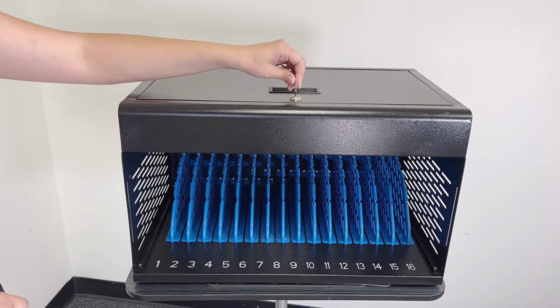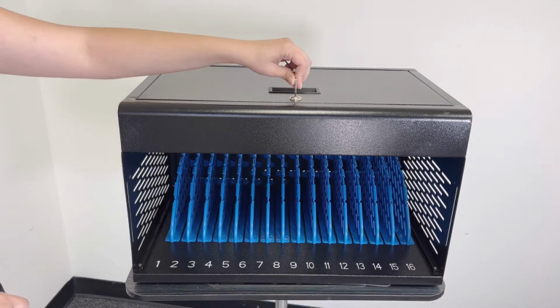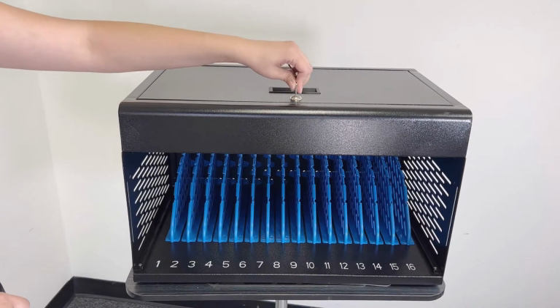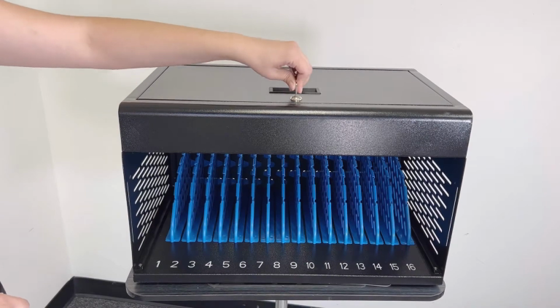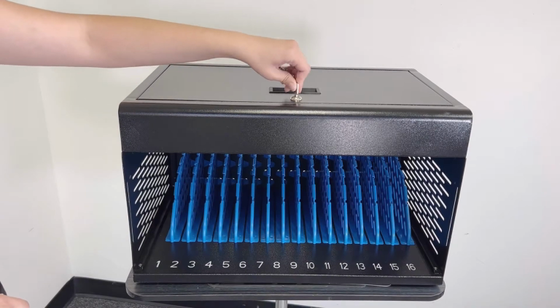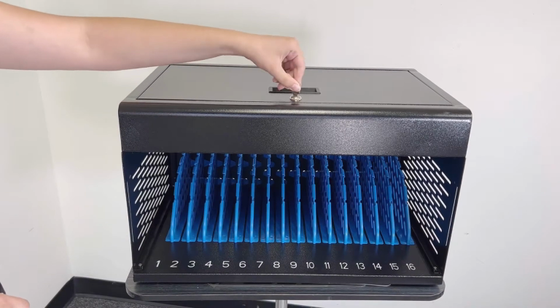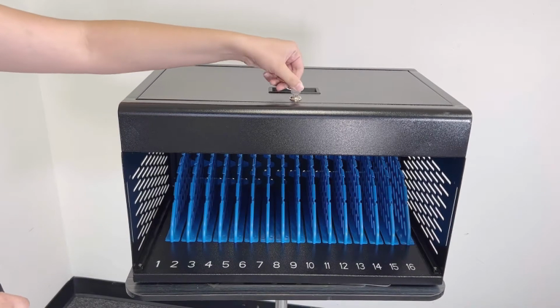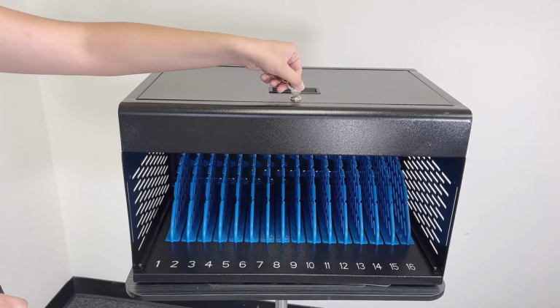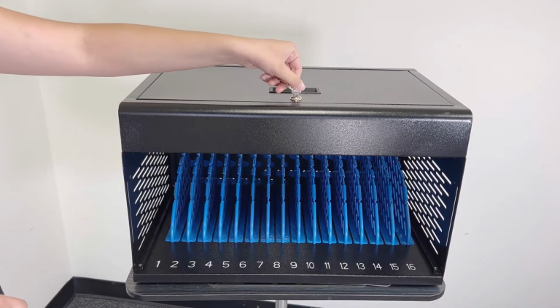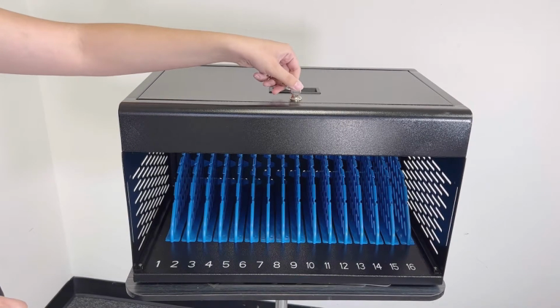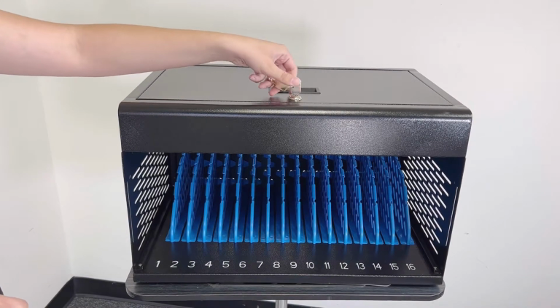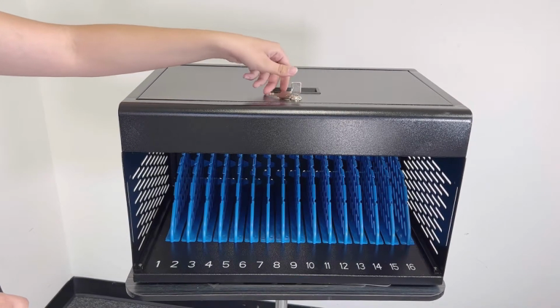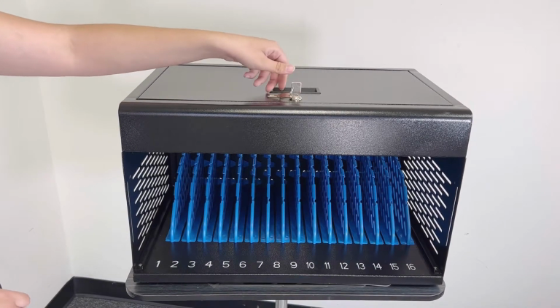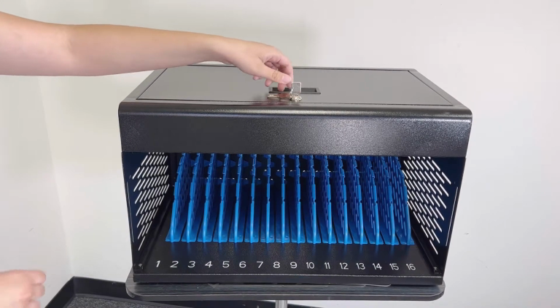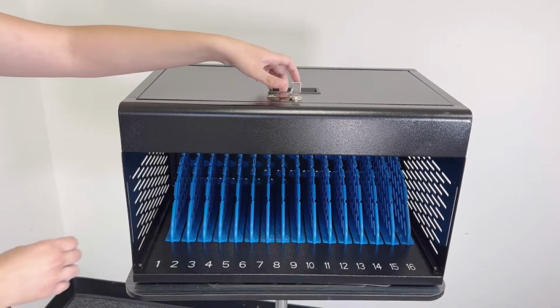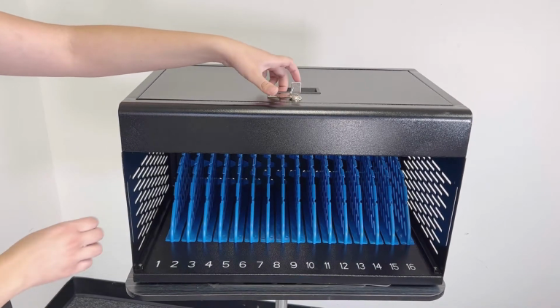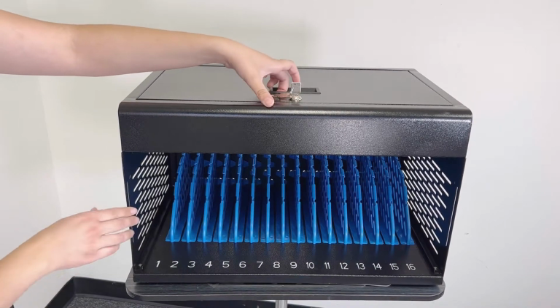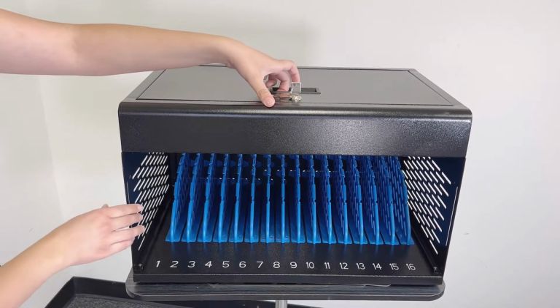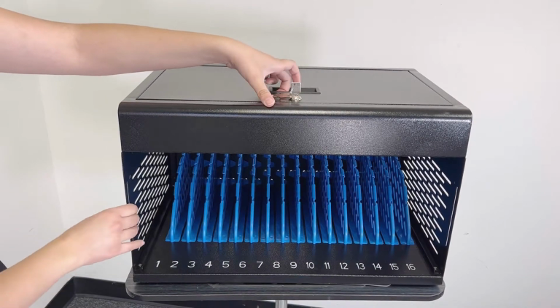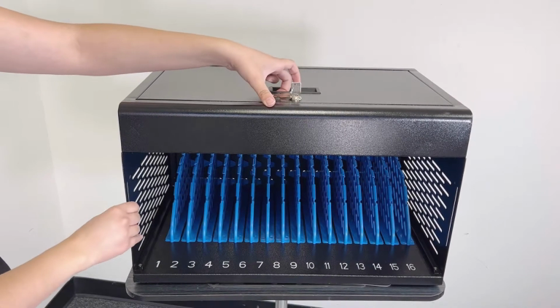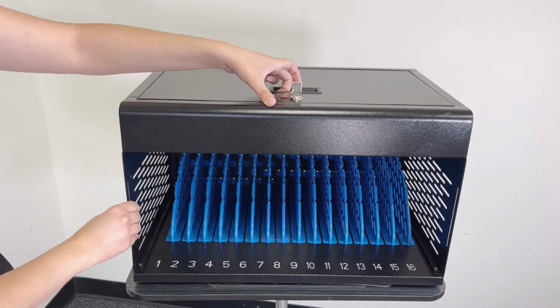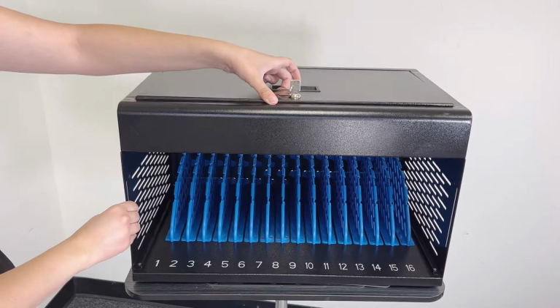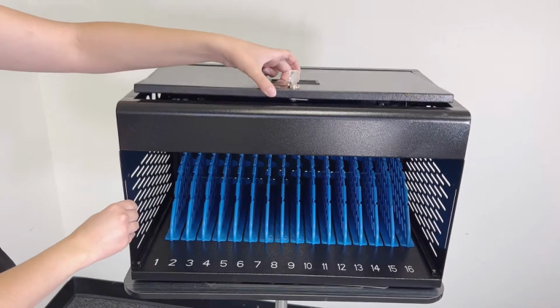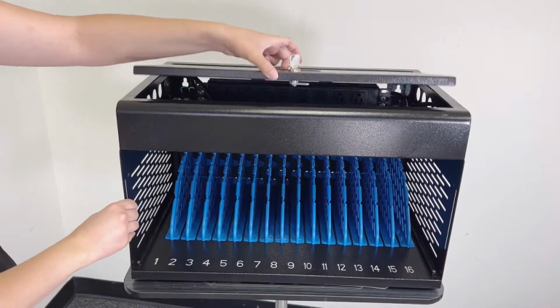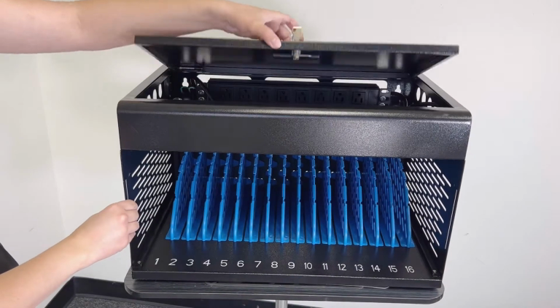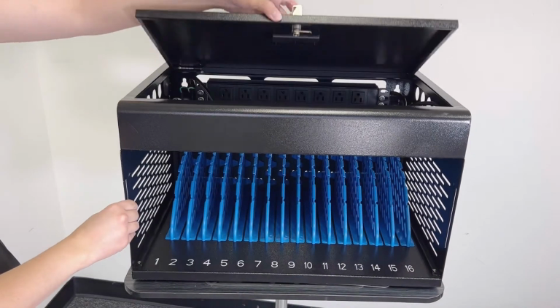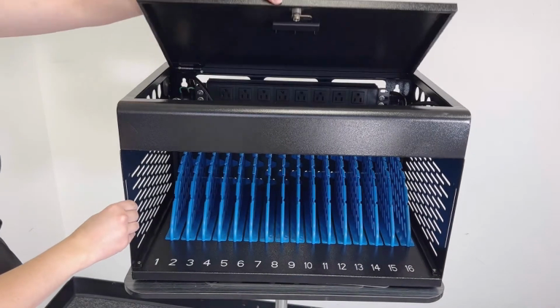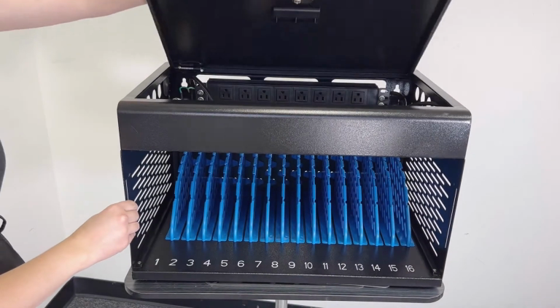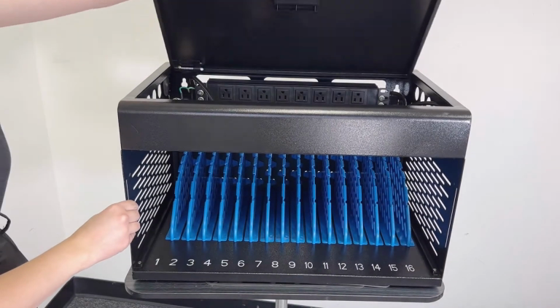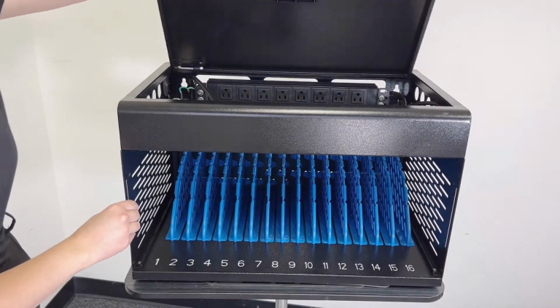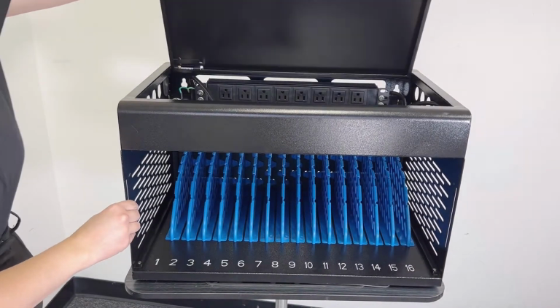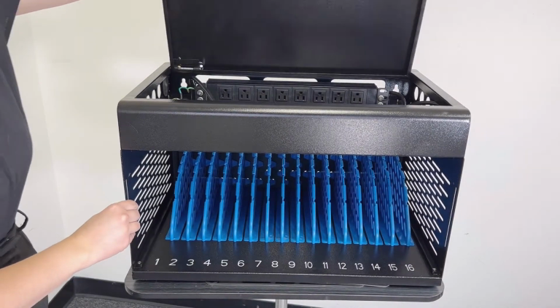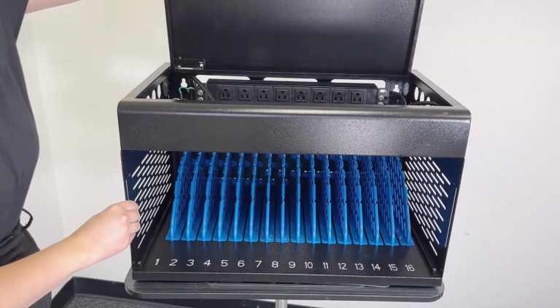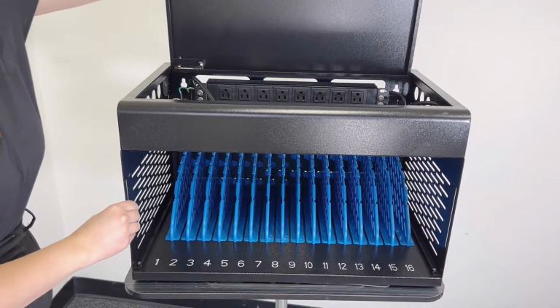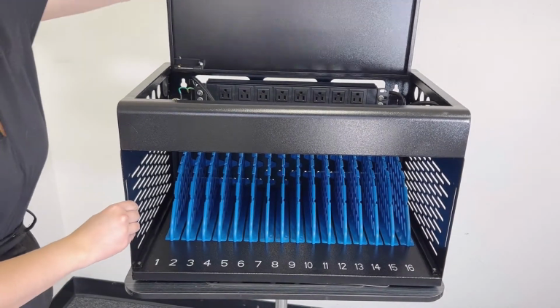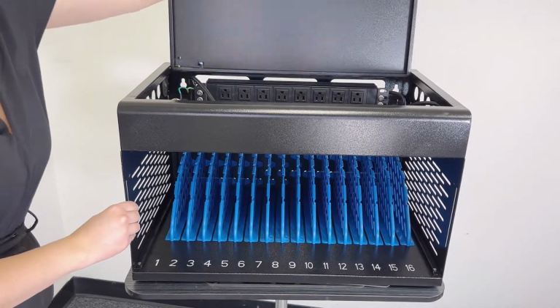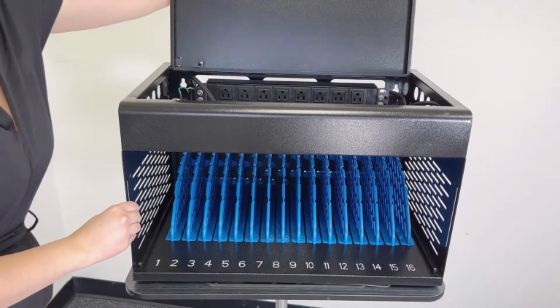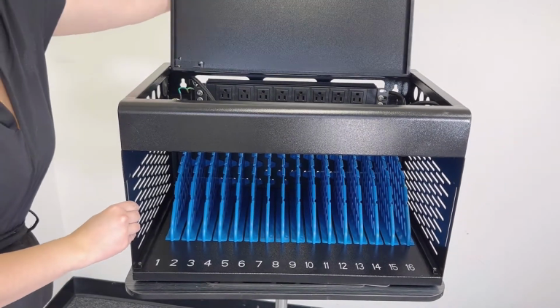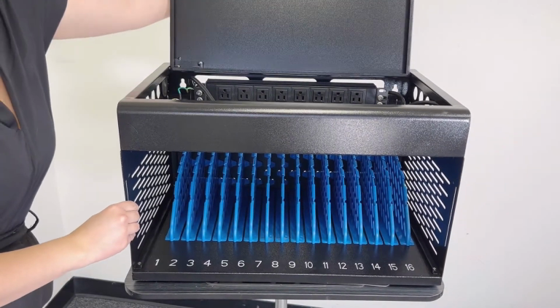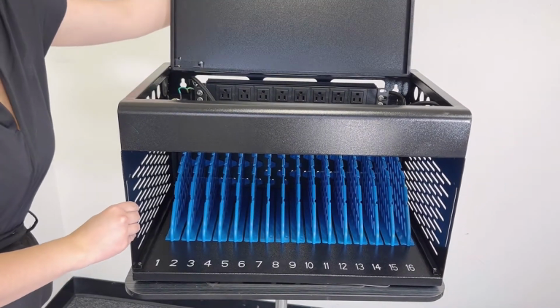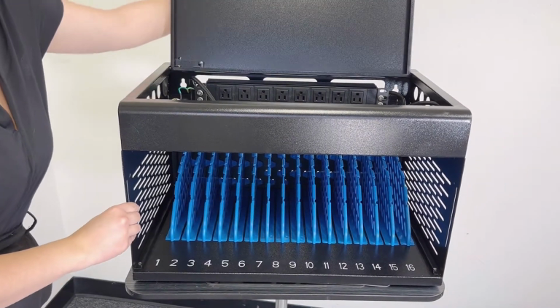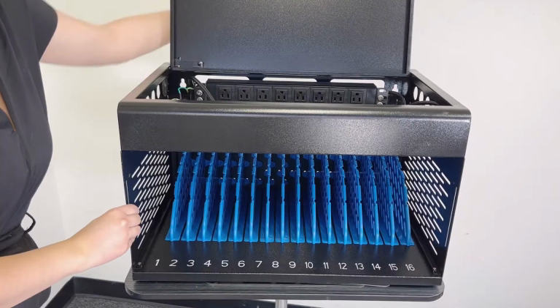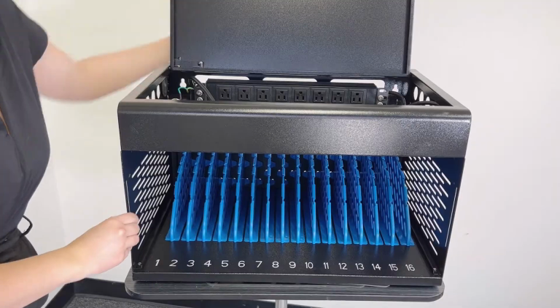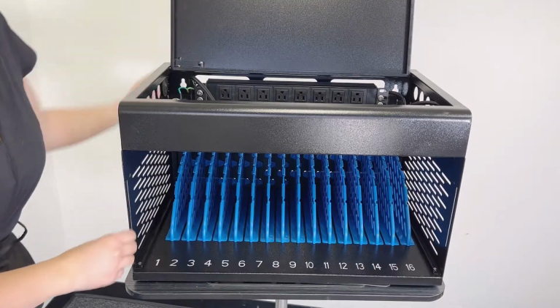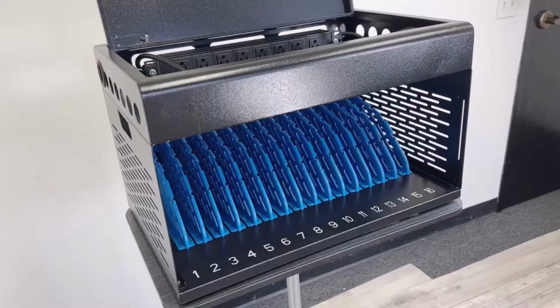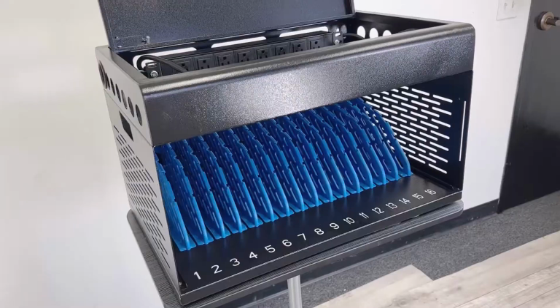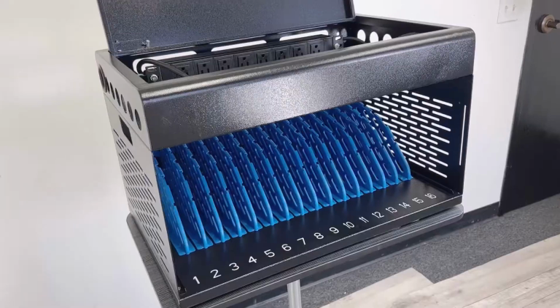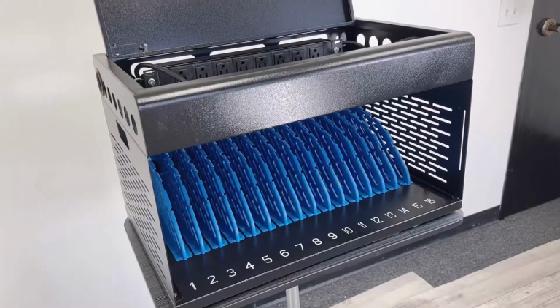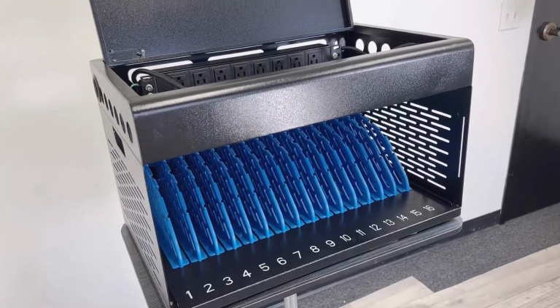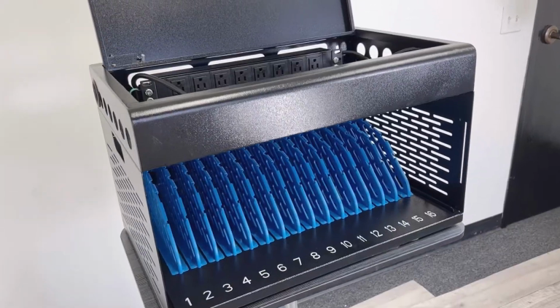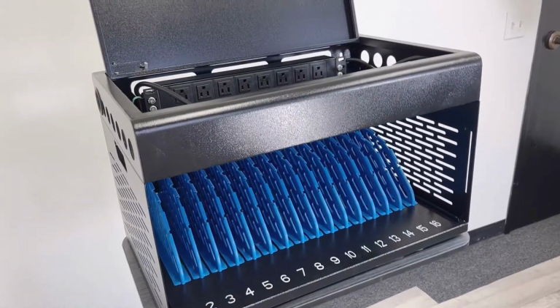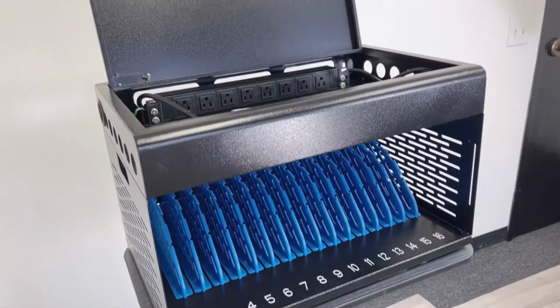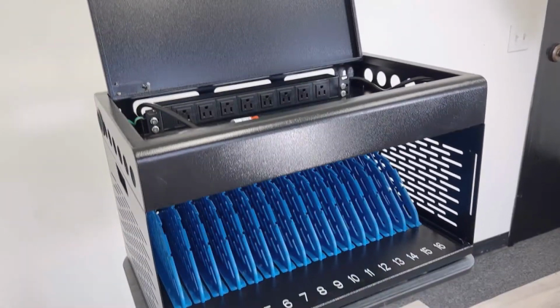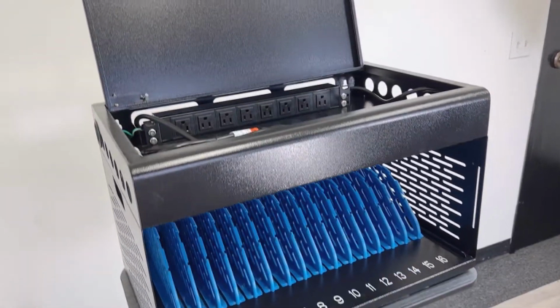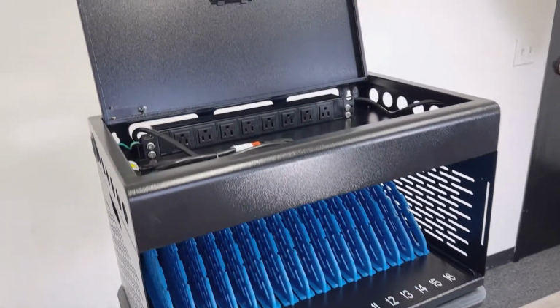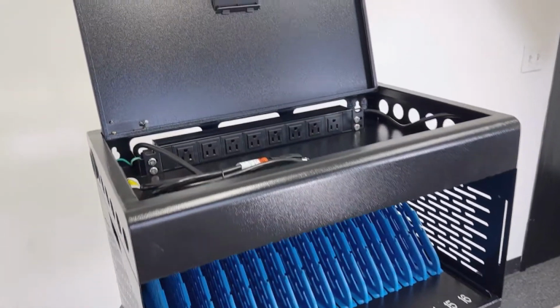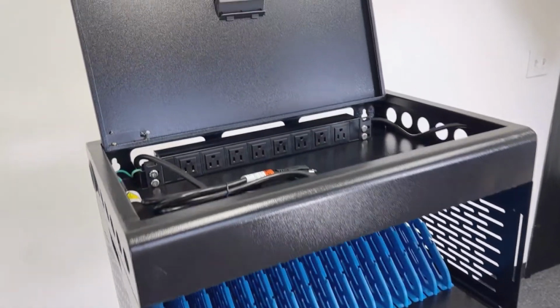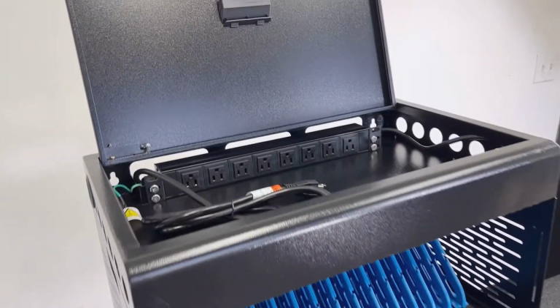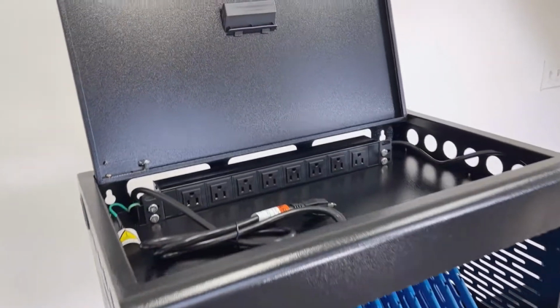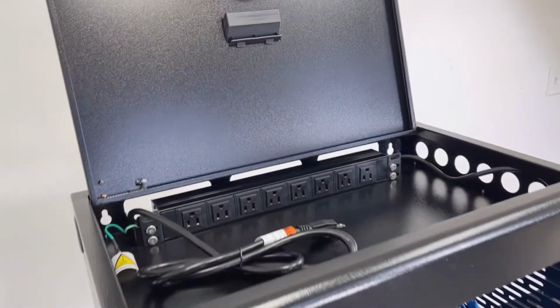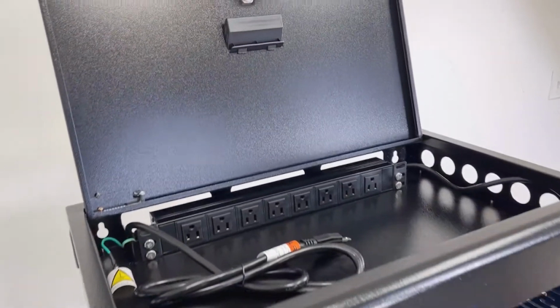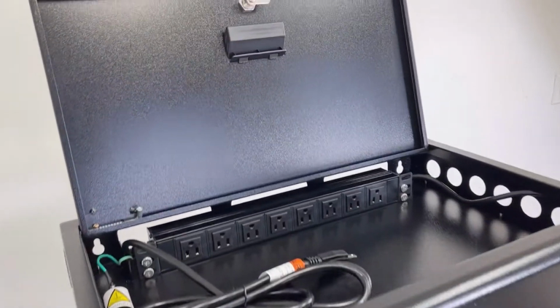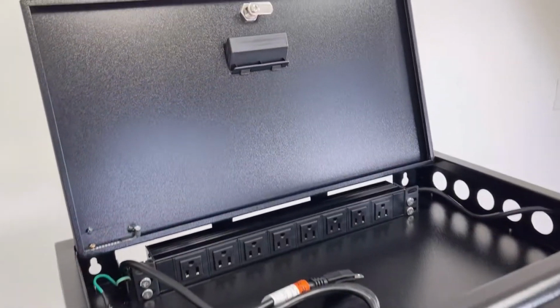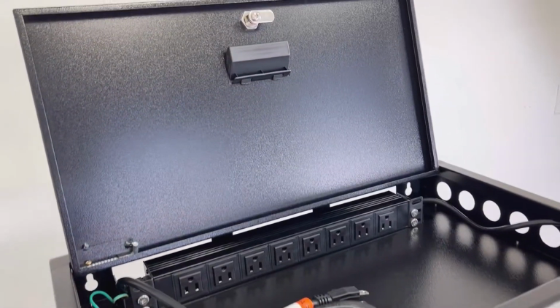Let's open the upper part. This part organizes all the charging cables. This is how the cabinet looks when open.